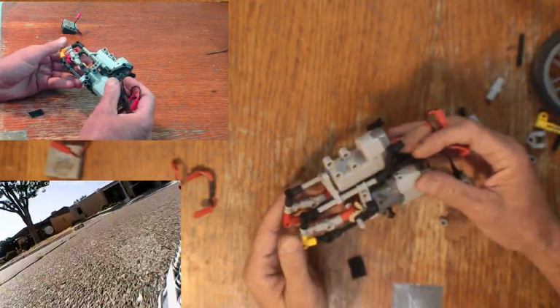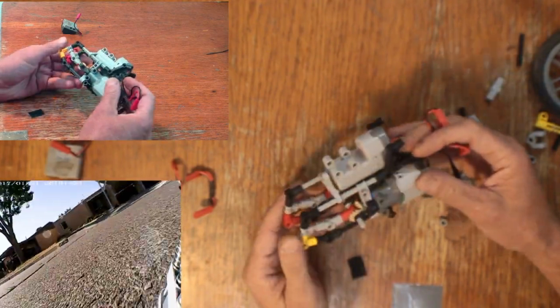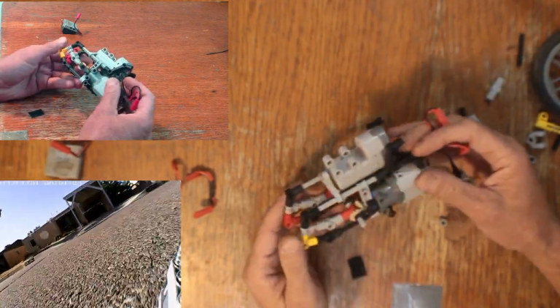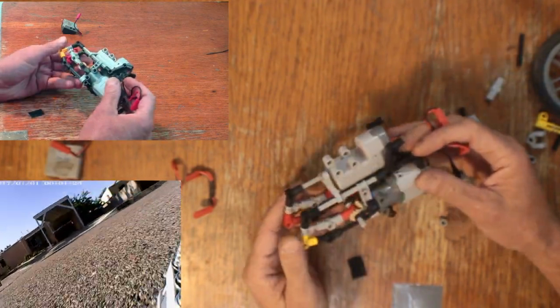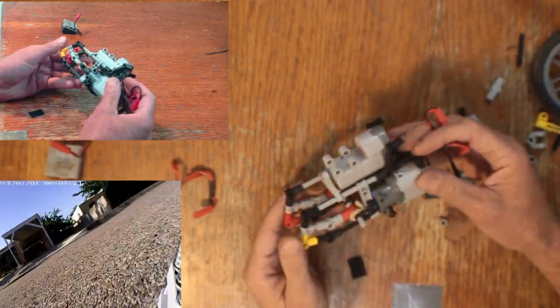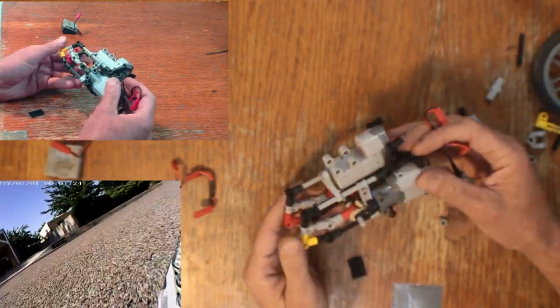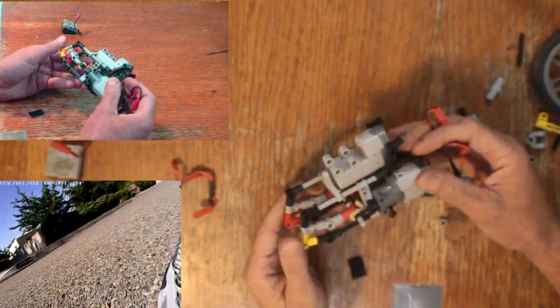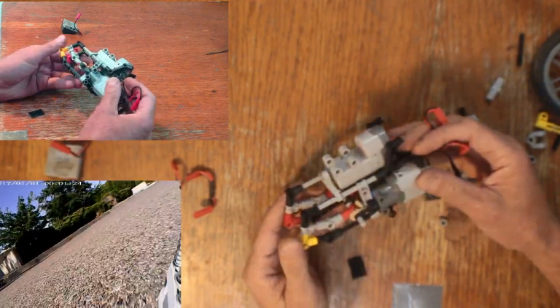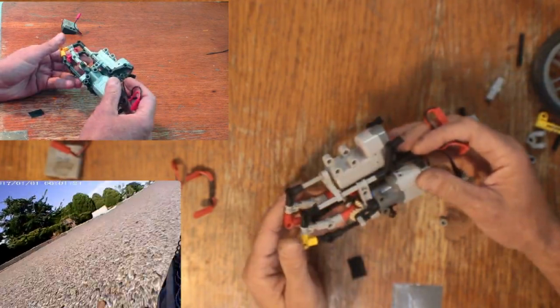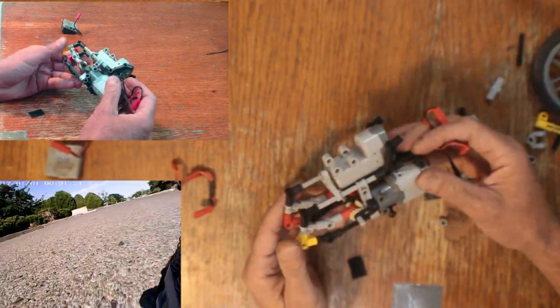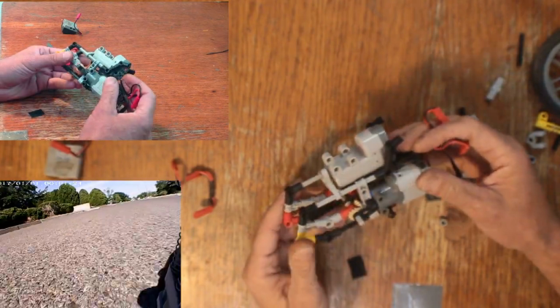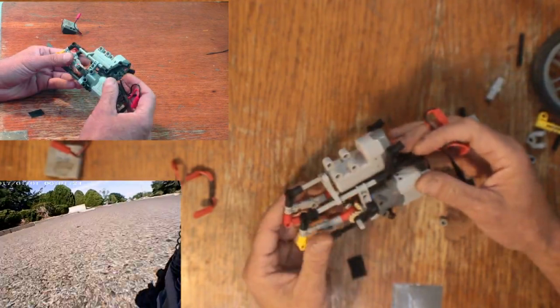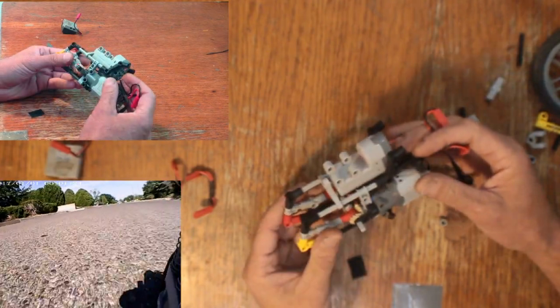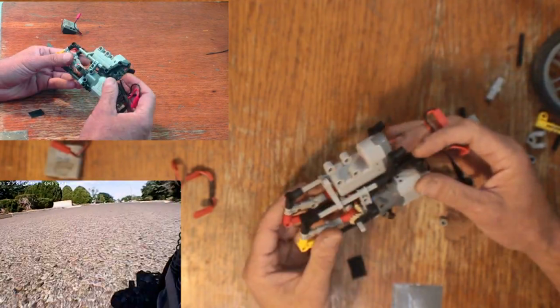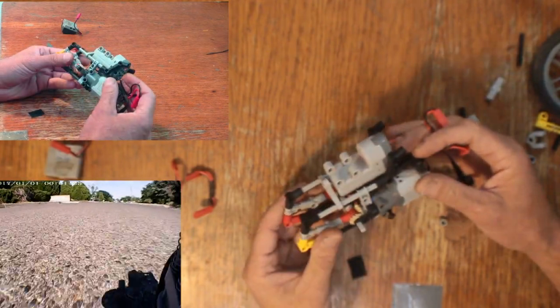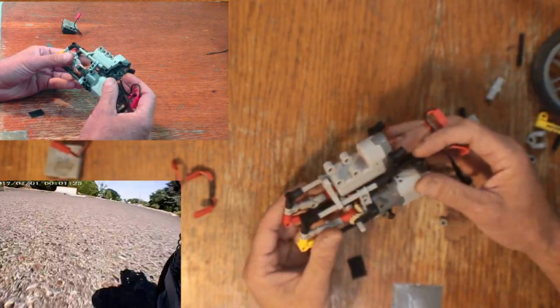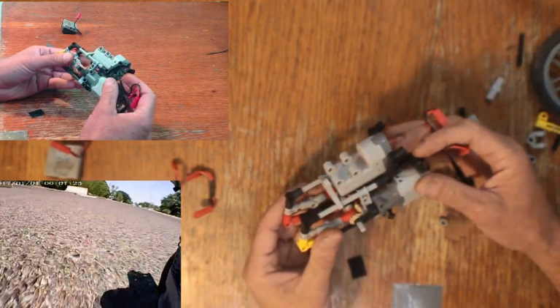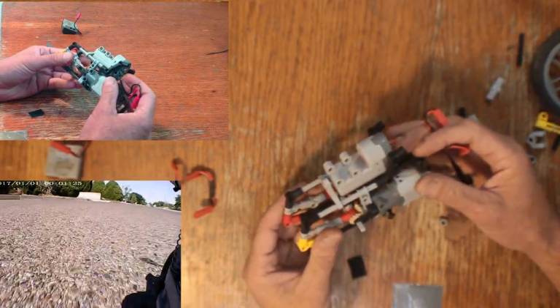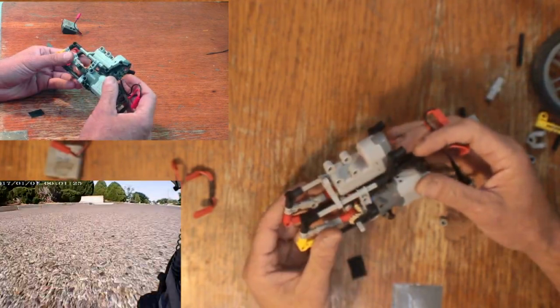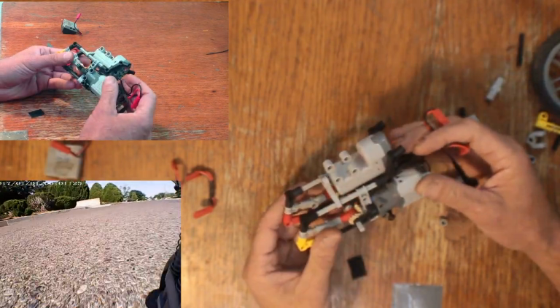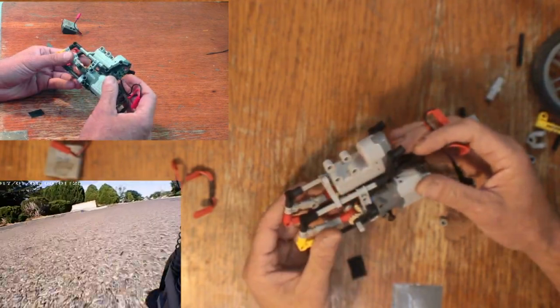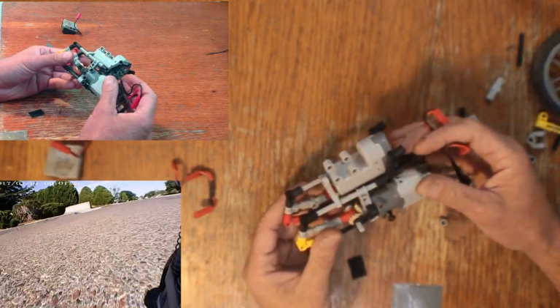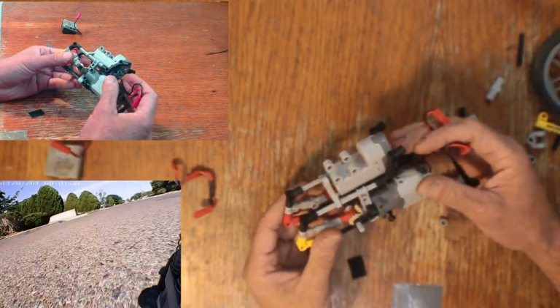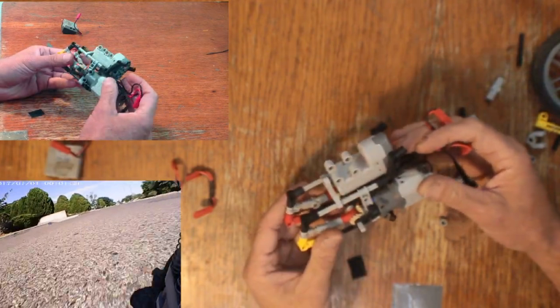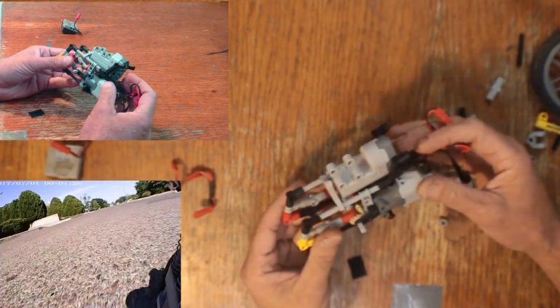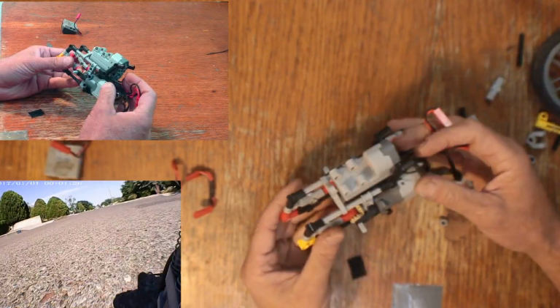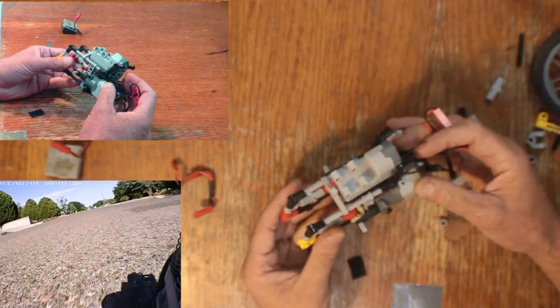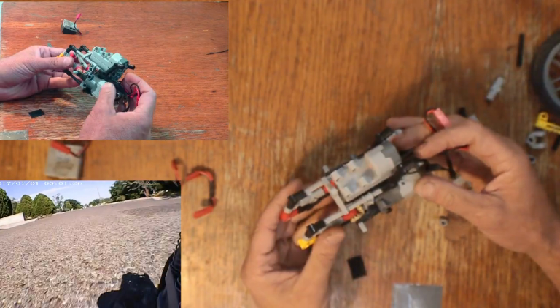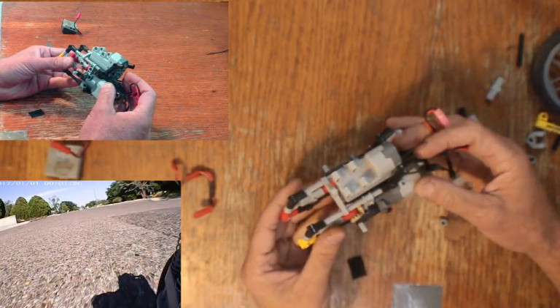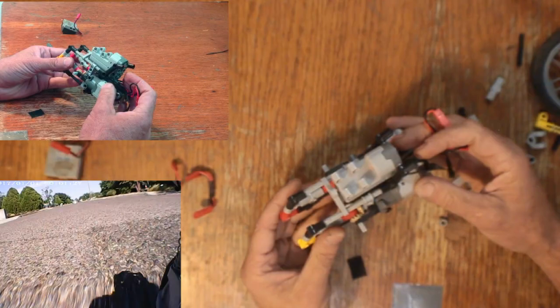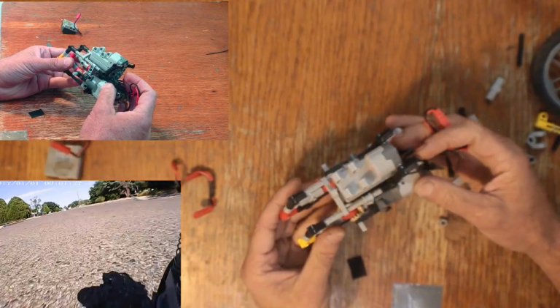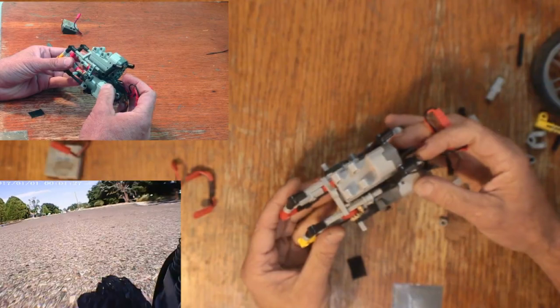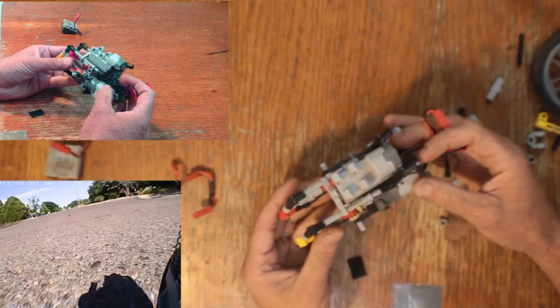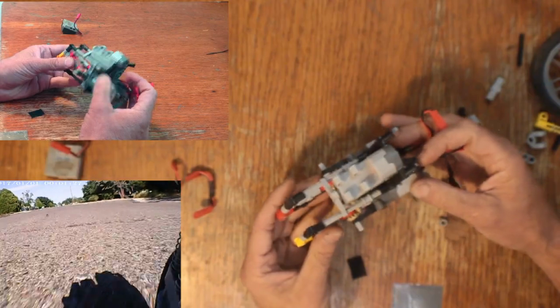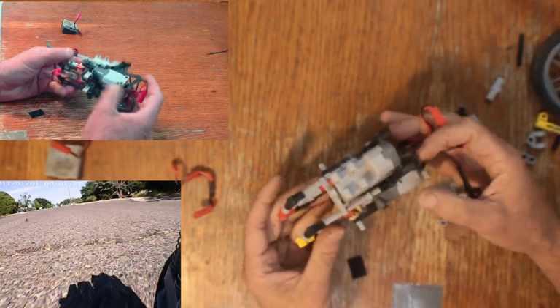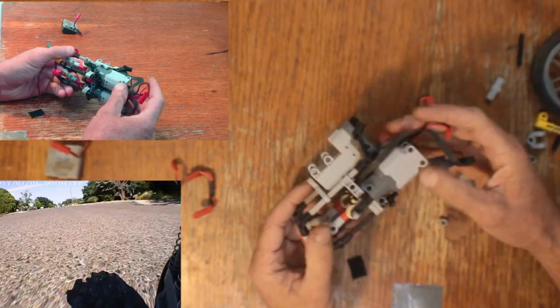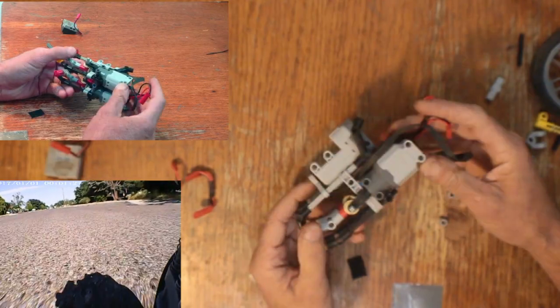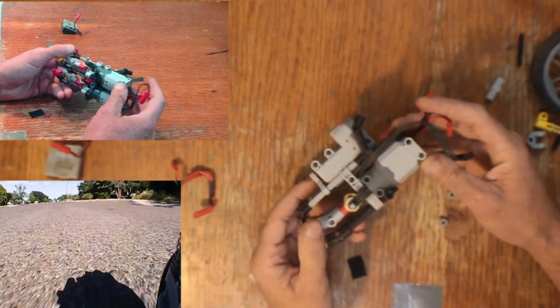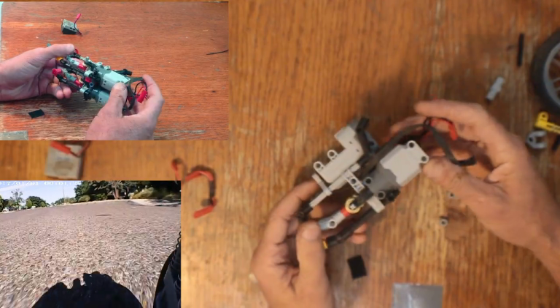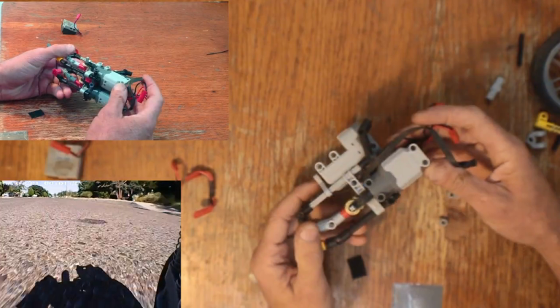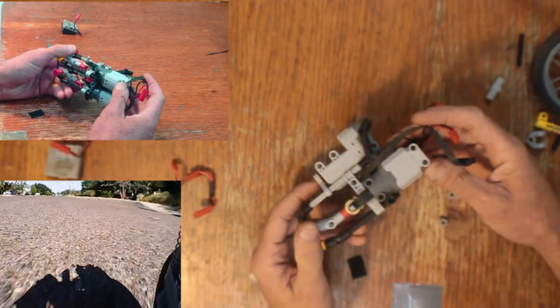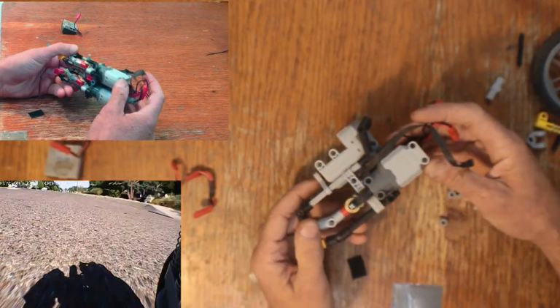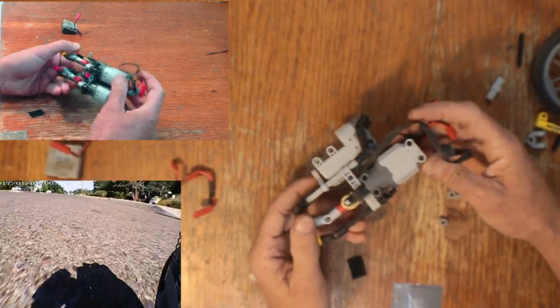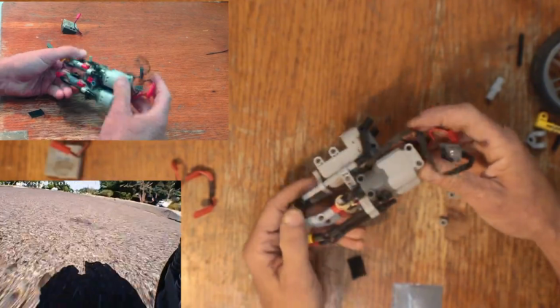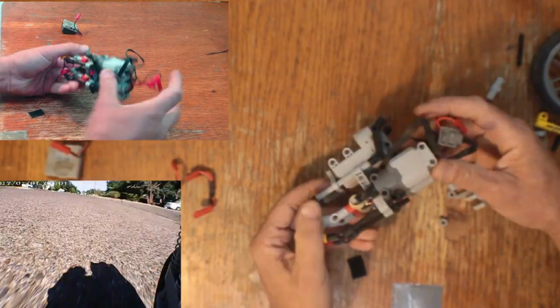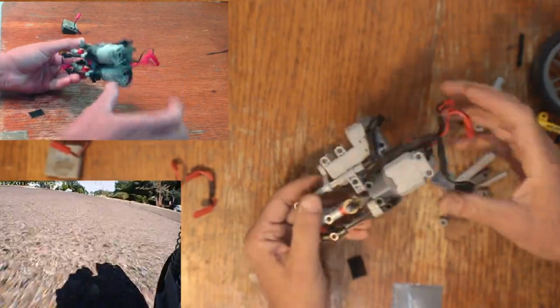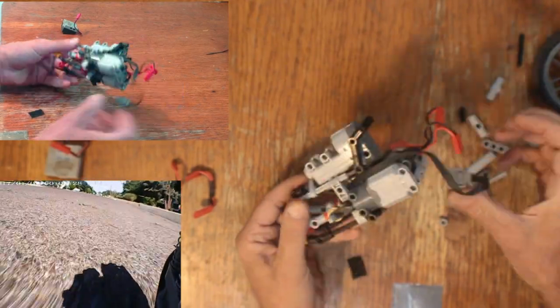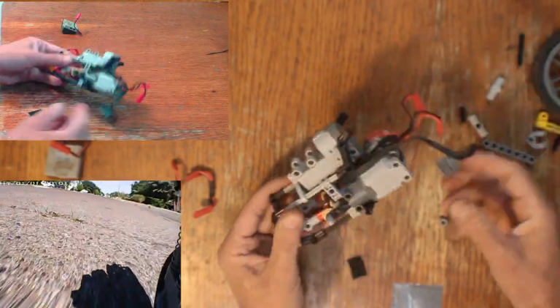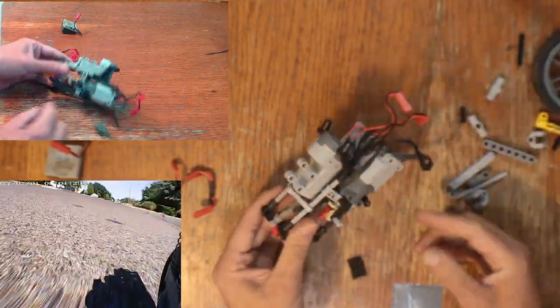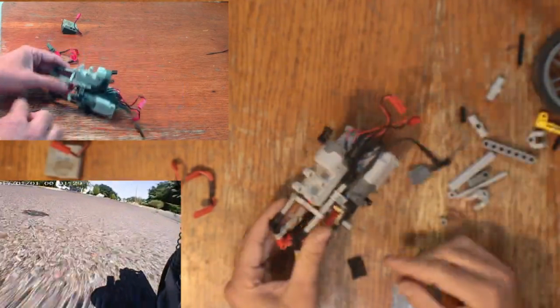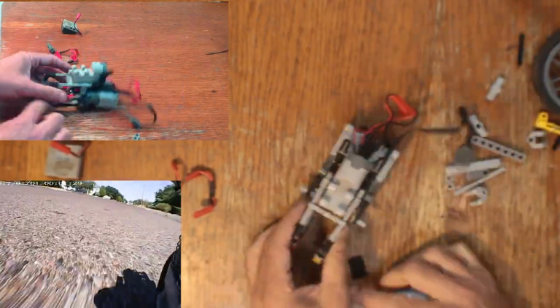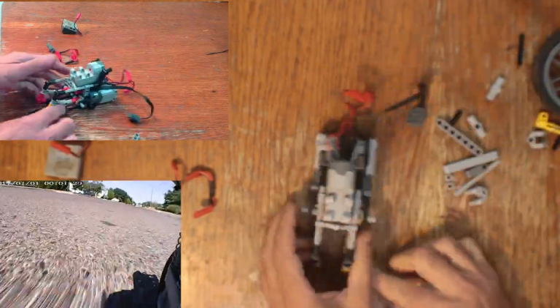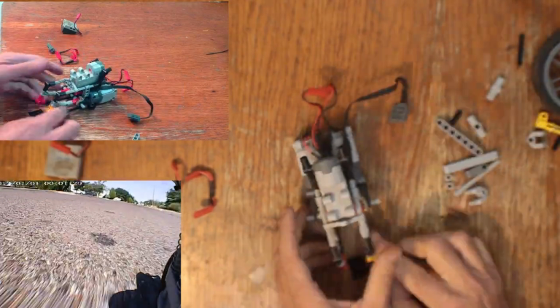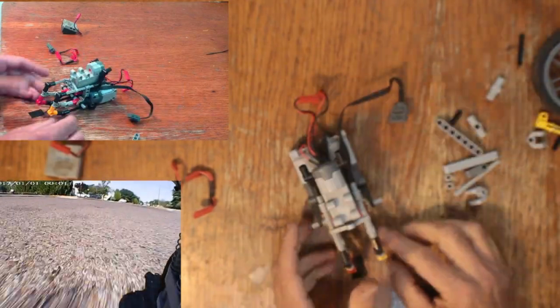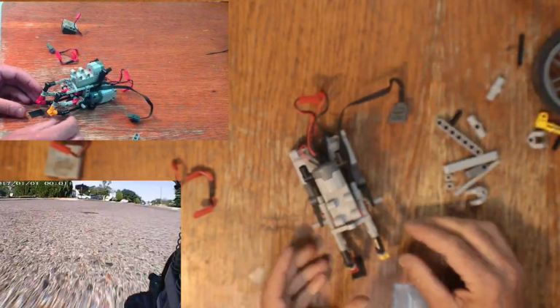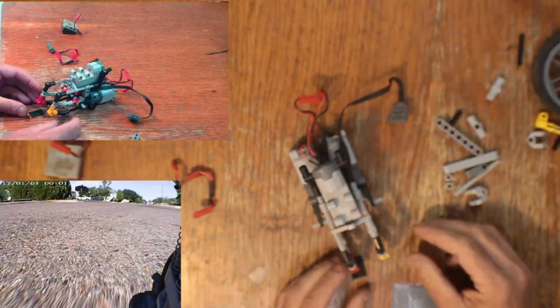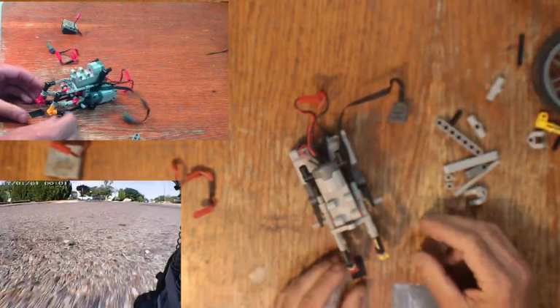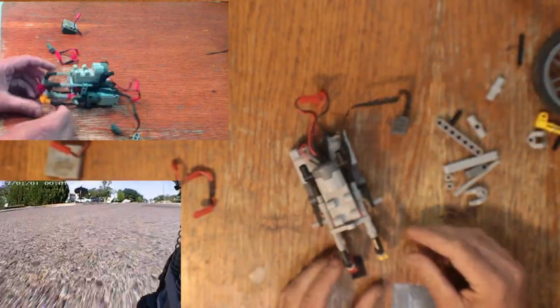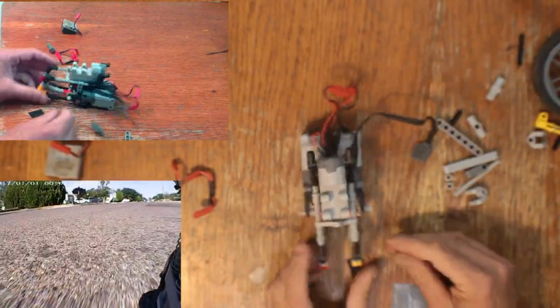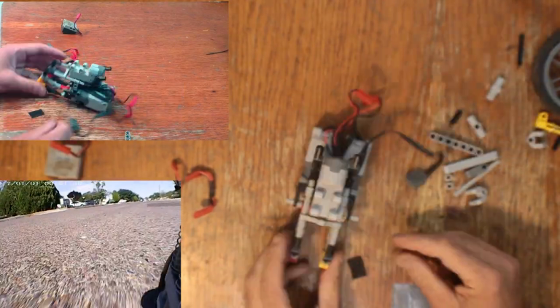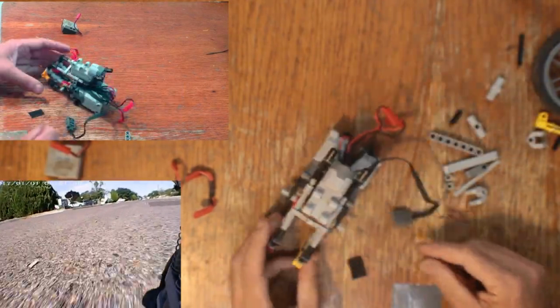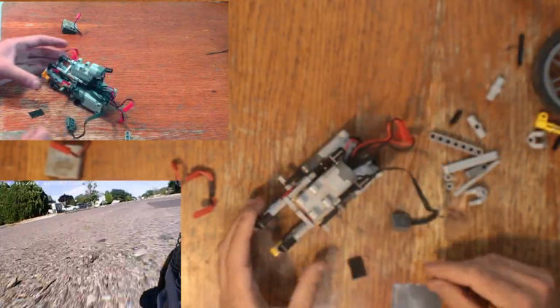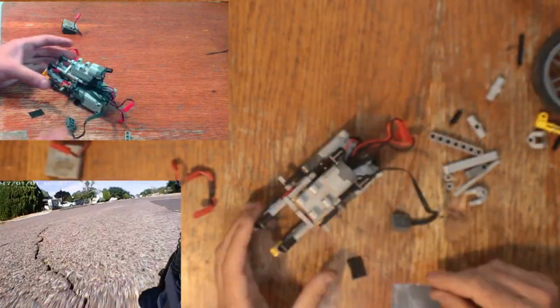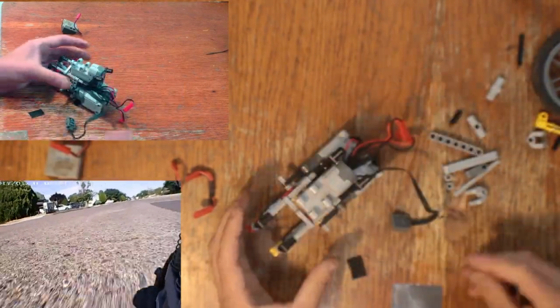One thing you could do is lower the outrigger wheels so that they're a little bit closer to the ground, so the bike doesn't tip over as much.